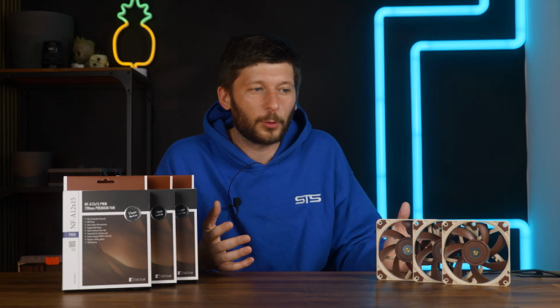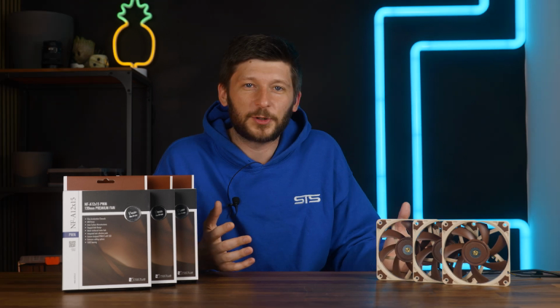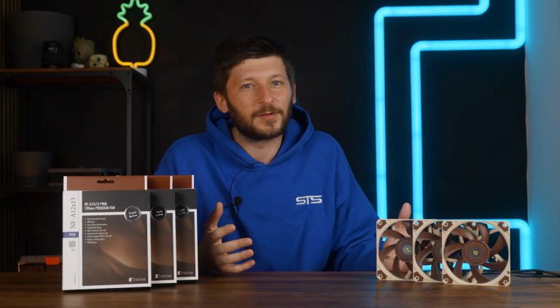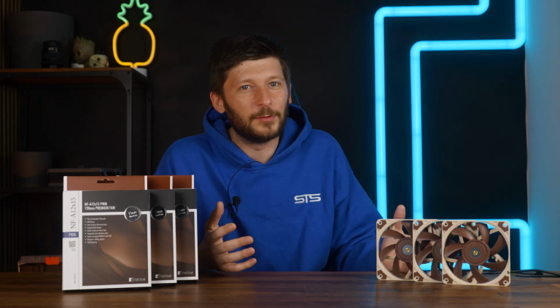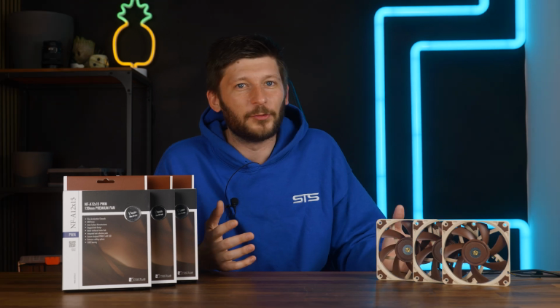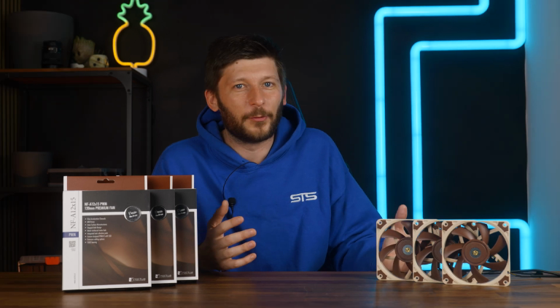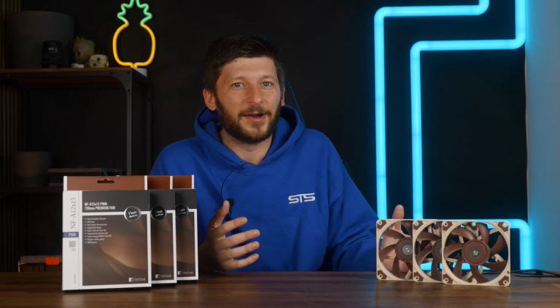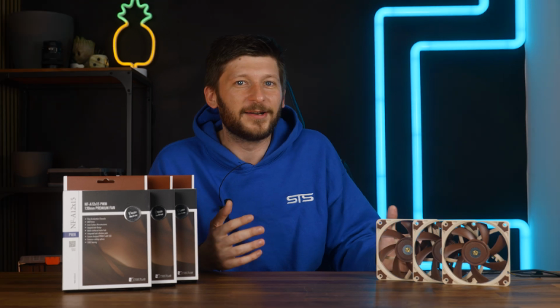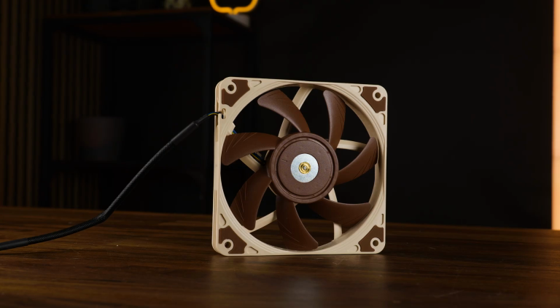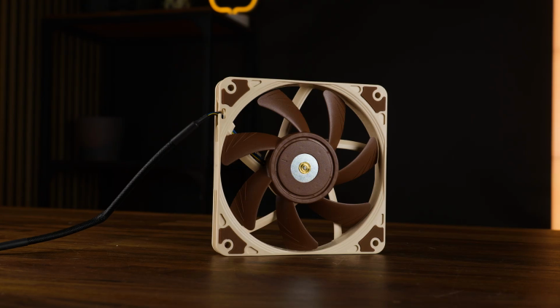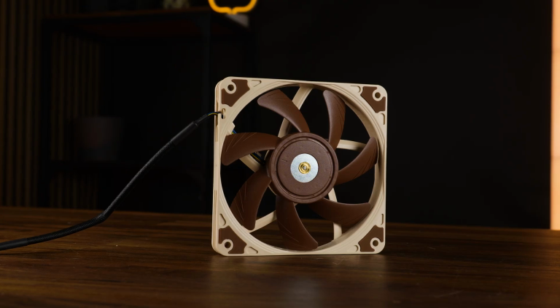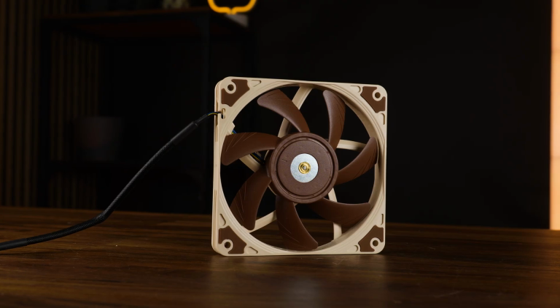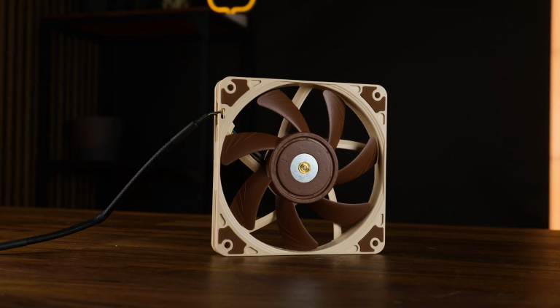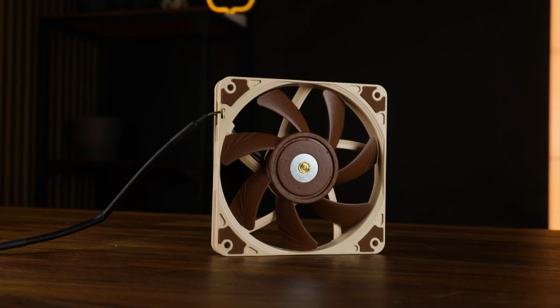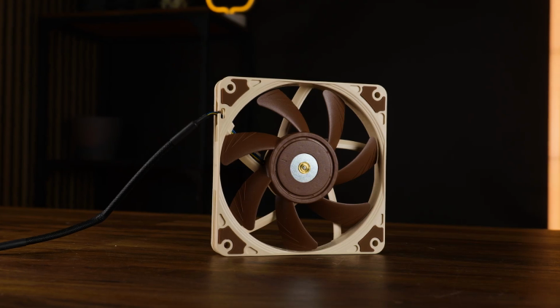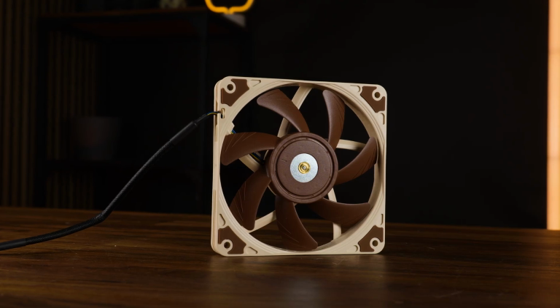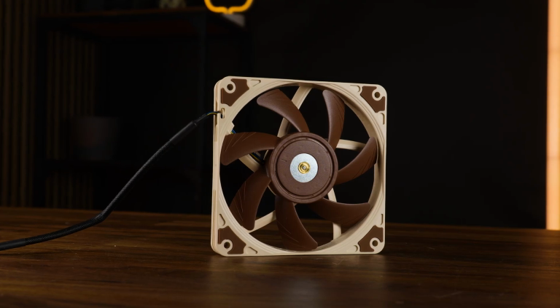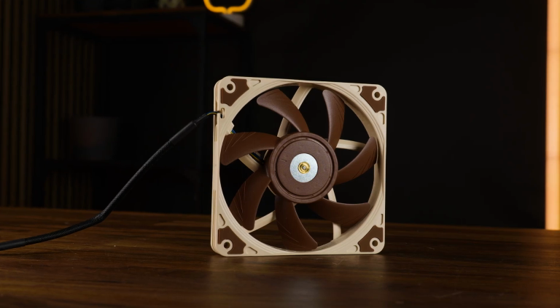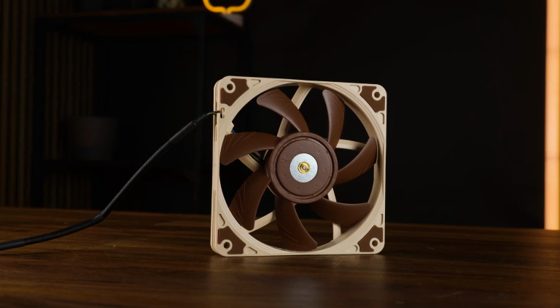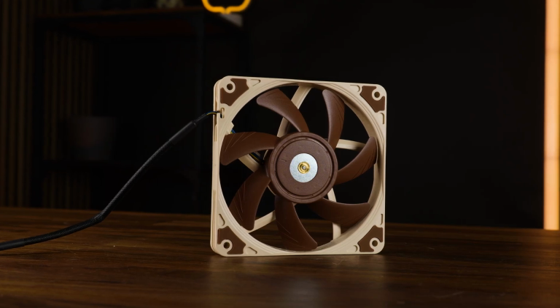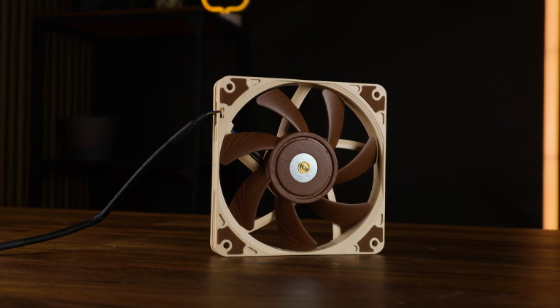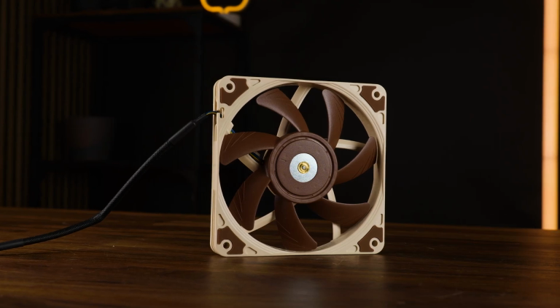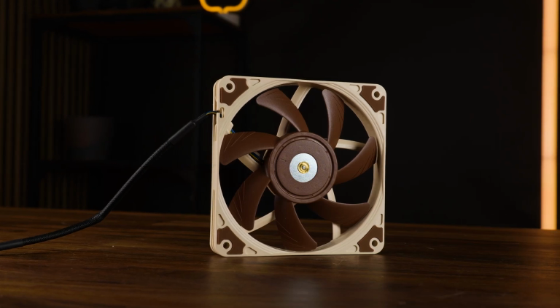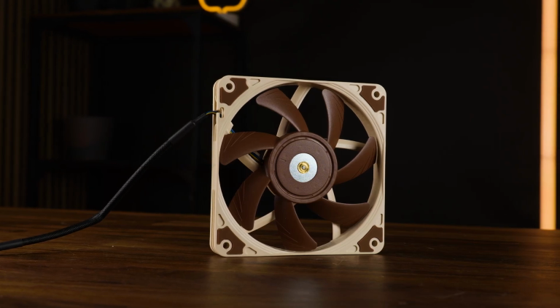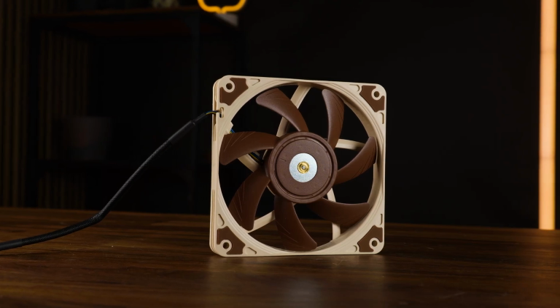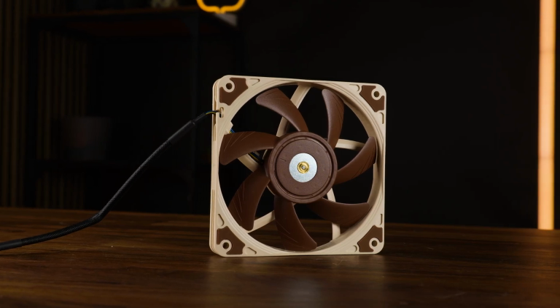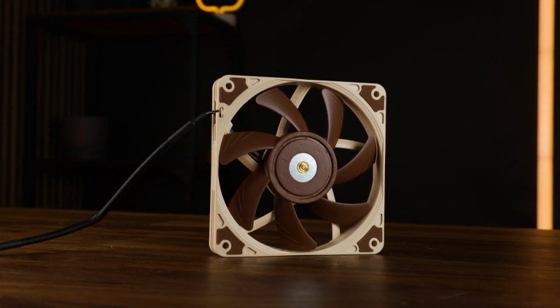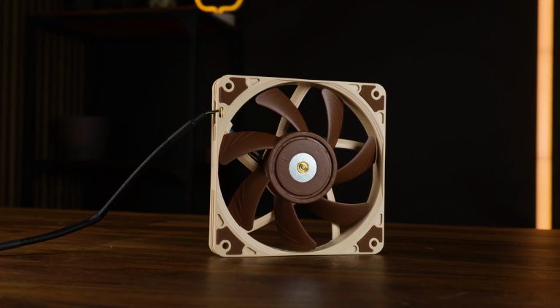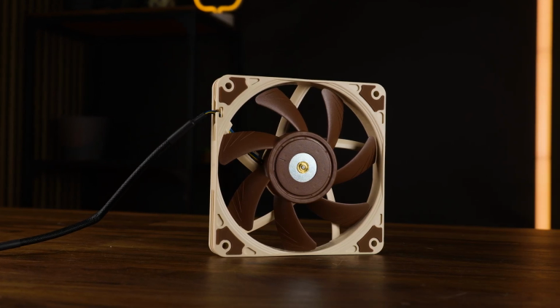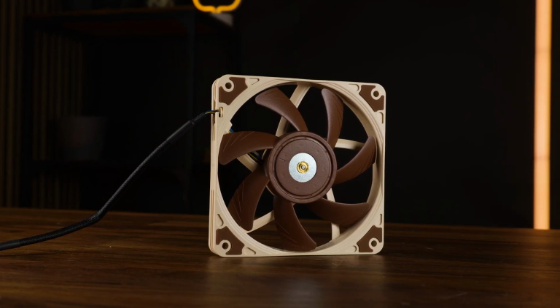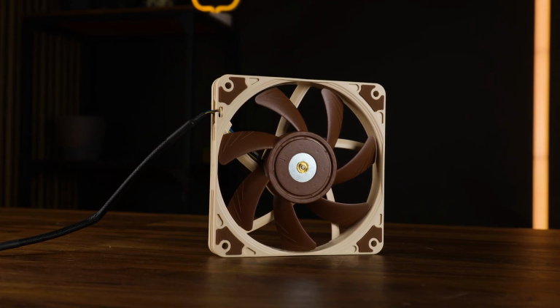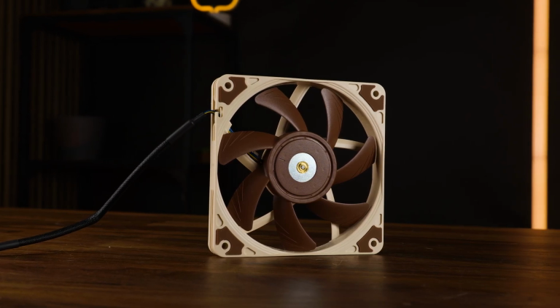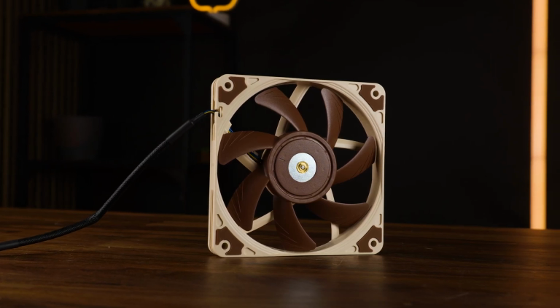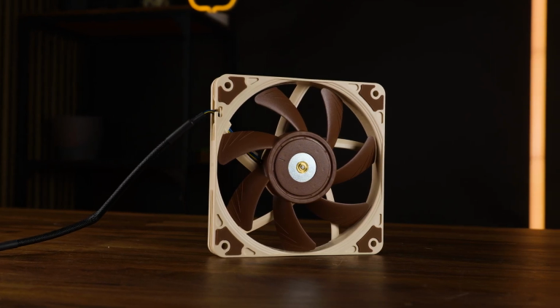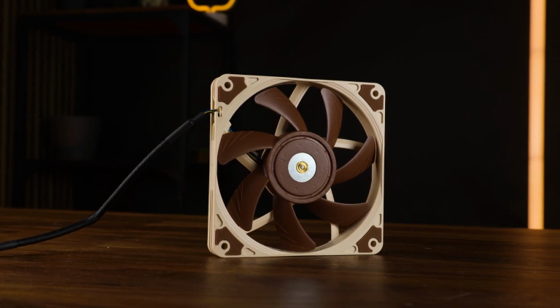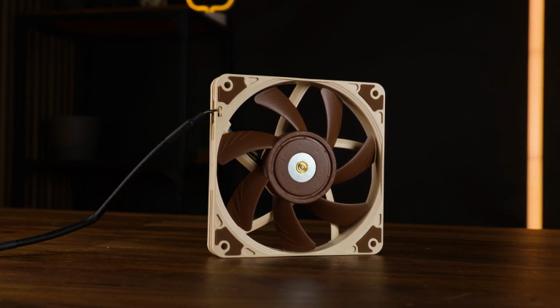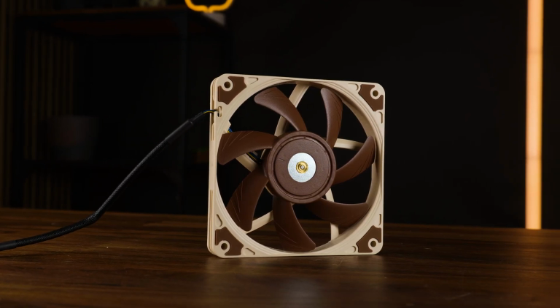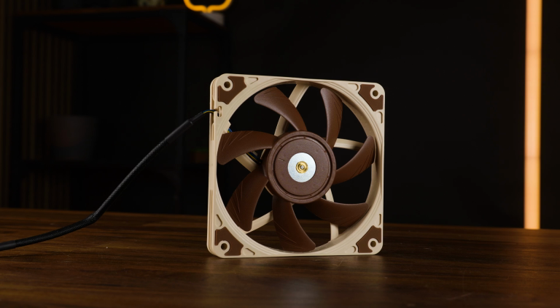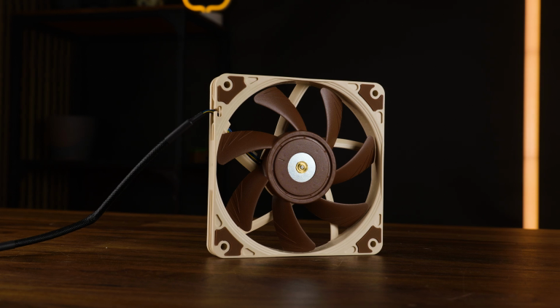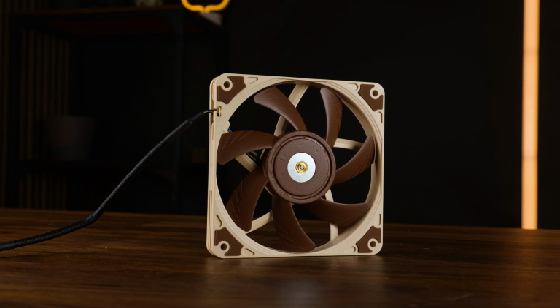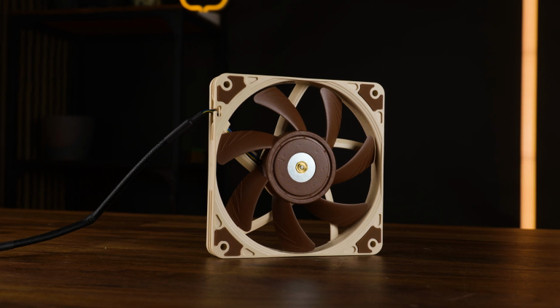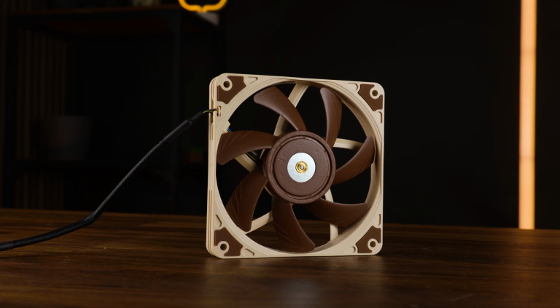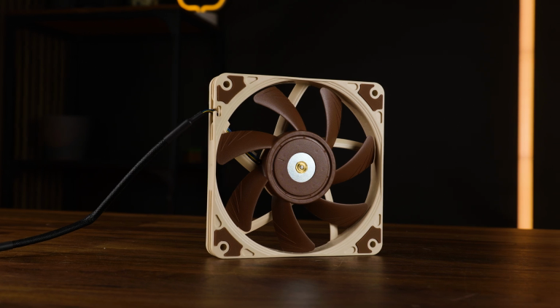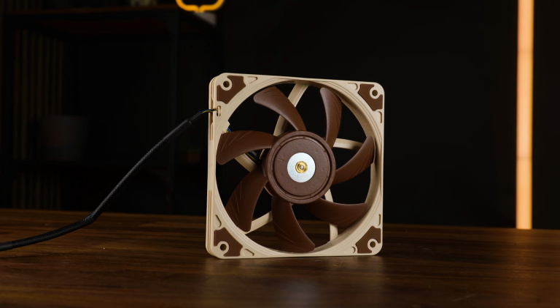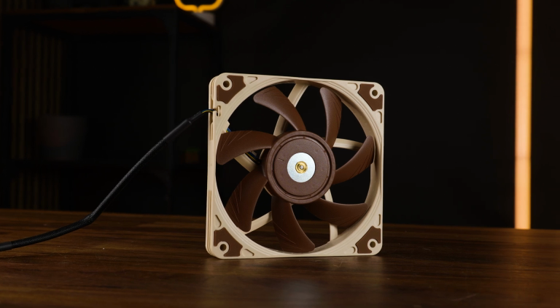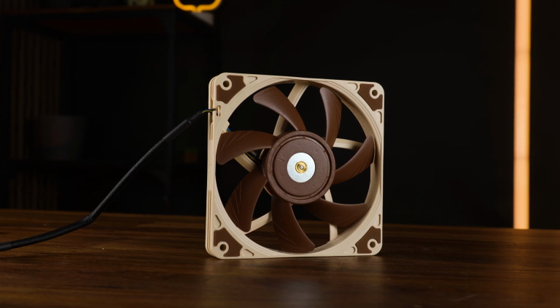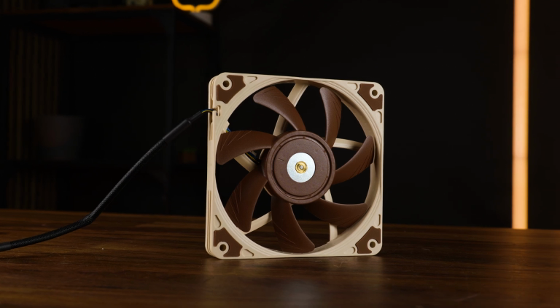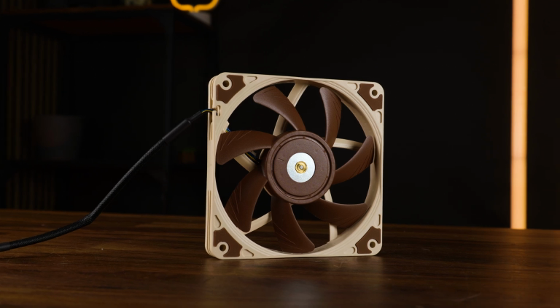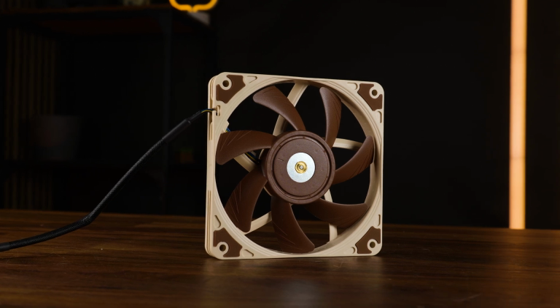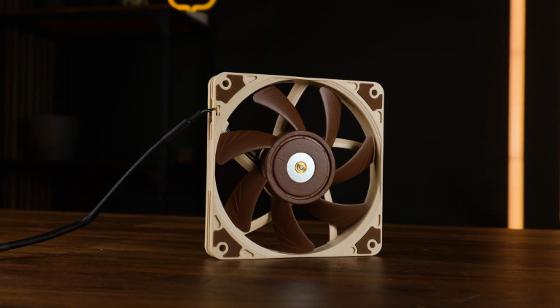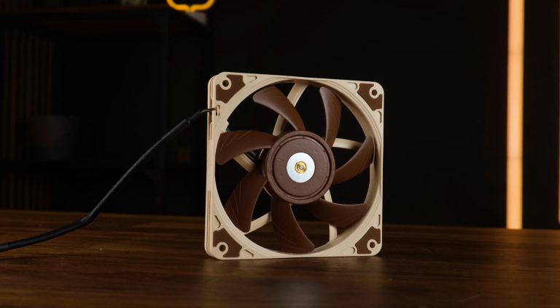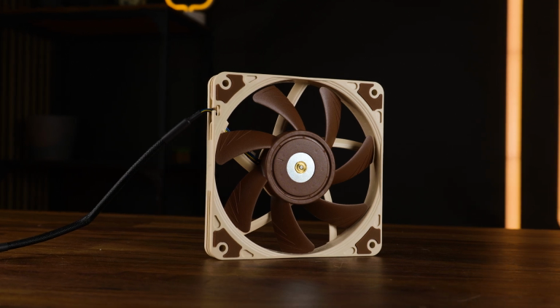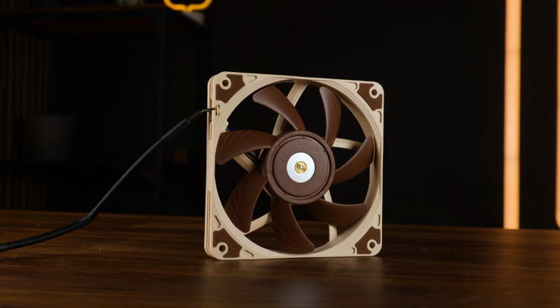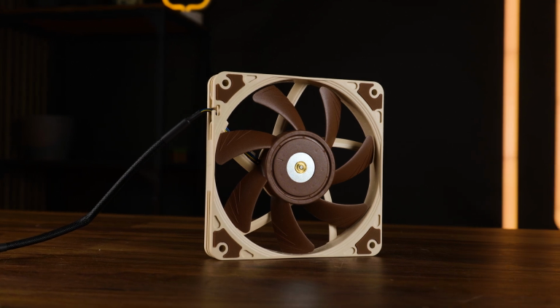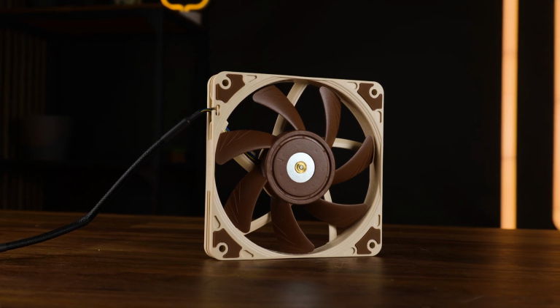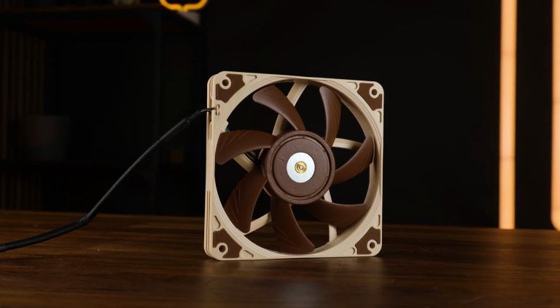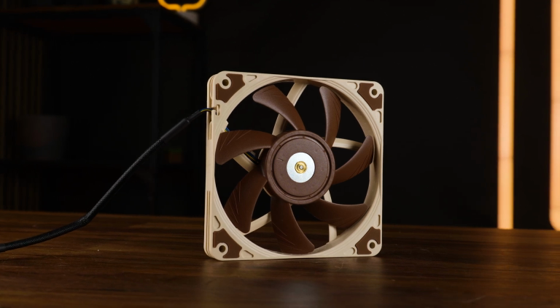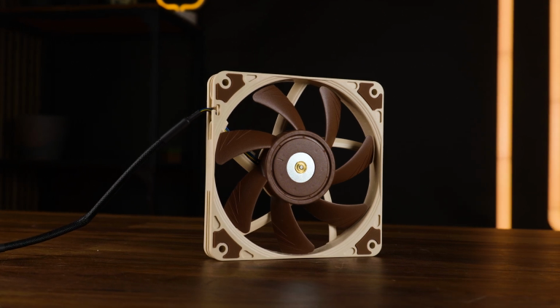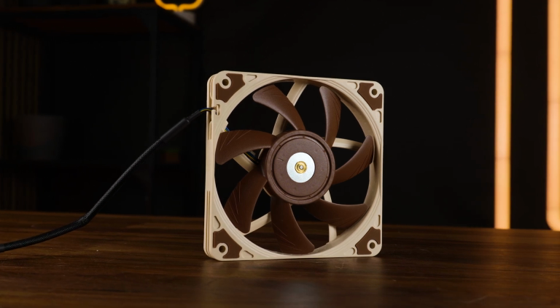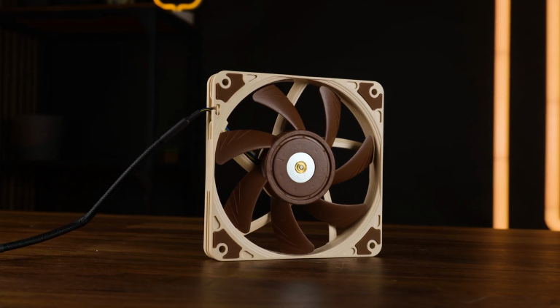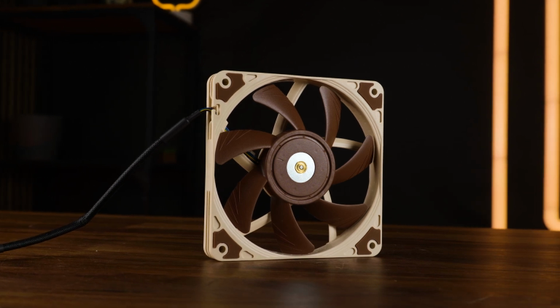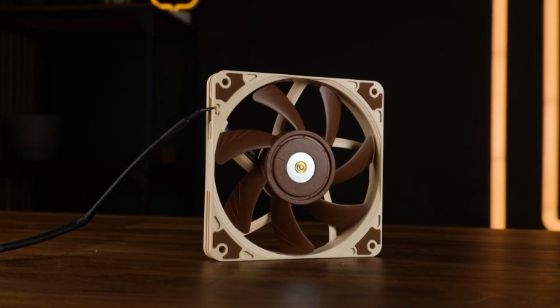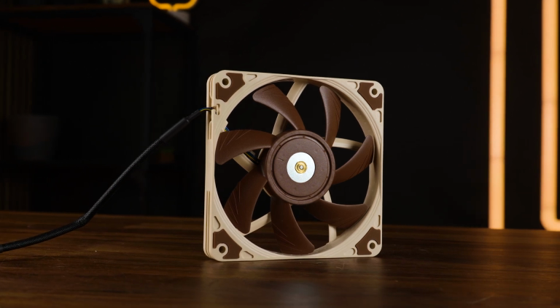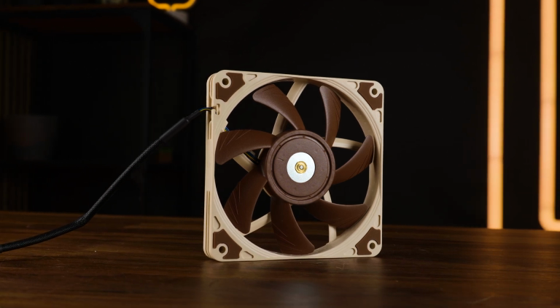But Noctua still tried. This is the Noctua NF-A12X15, the 15mm version of the iconic all-rounder fan.